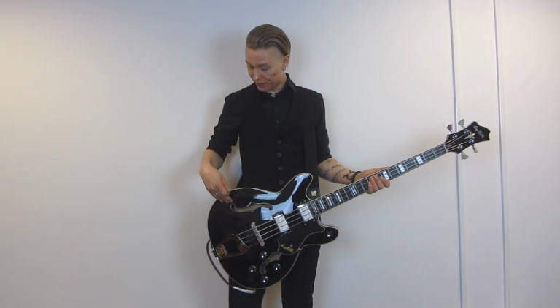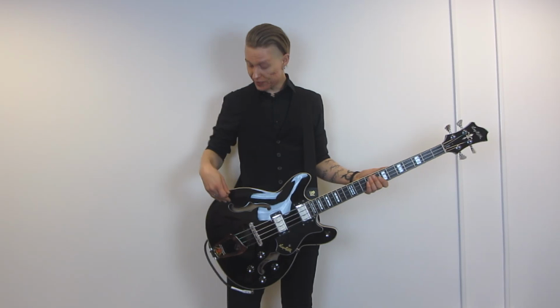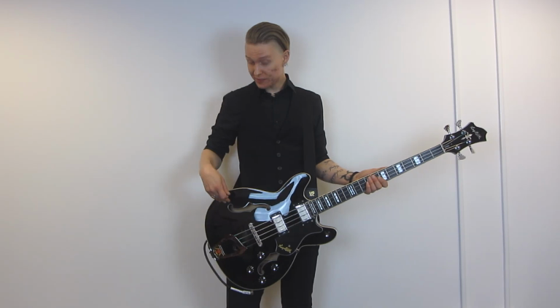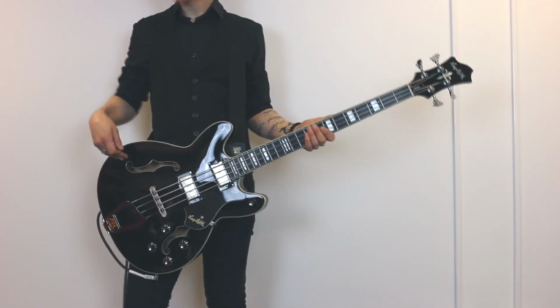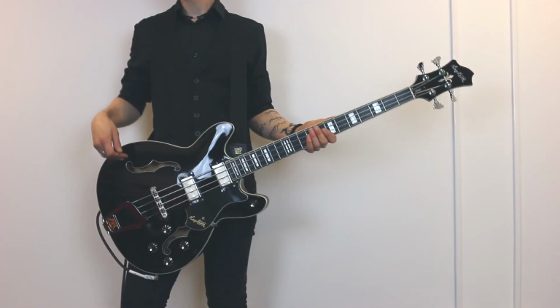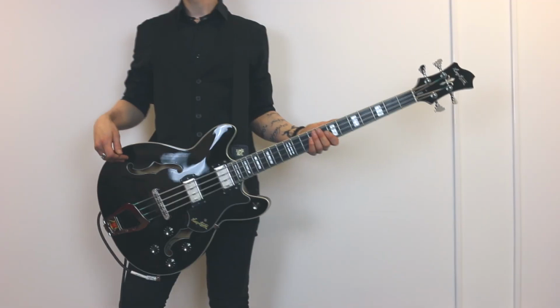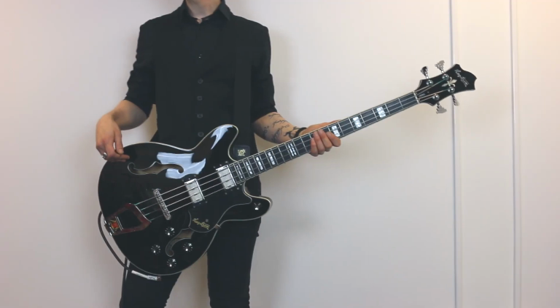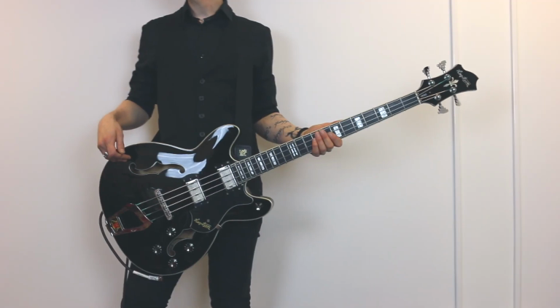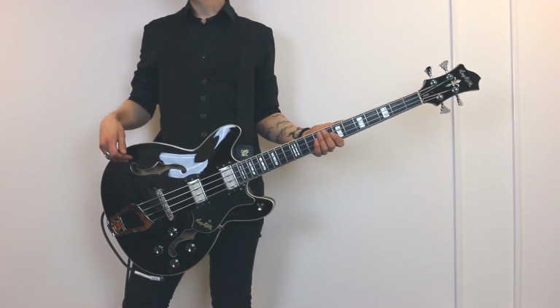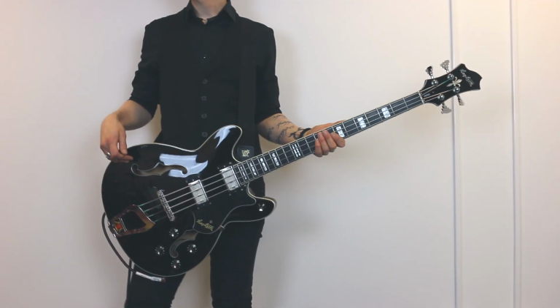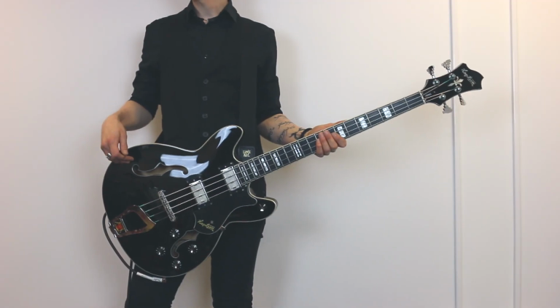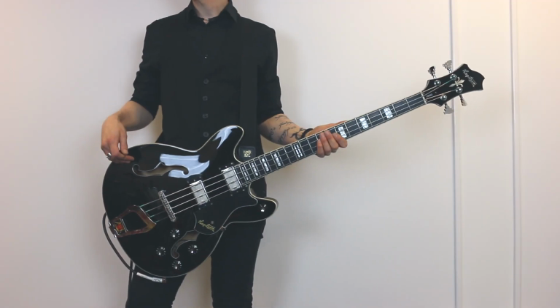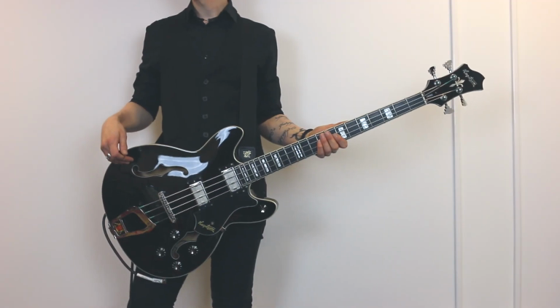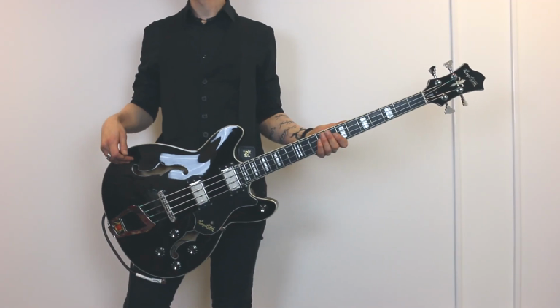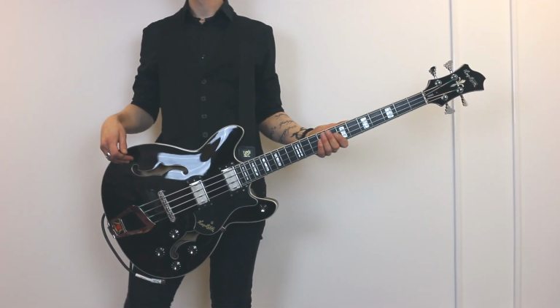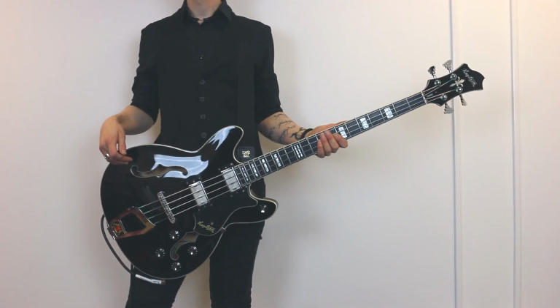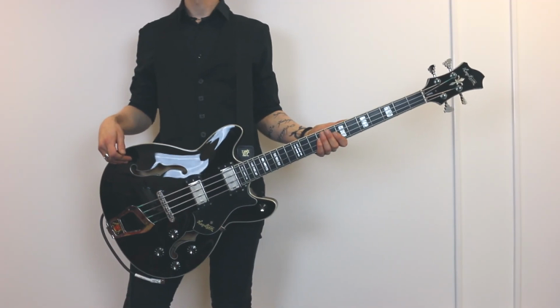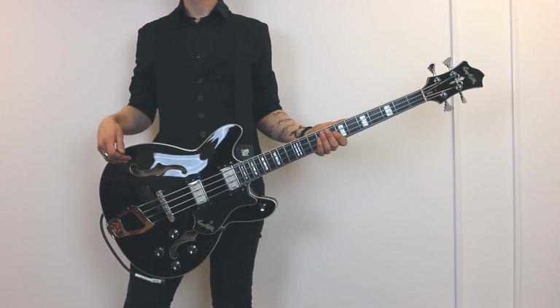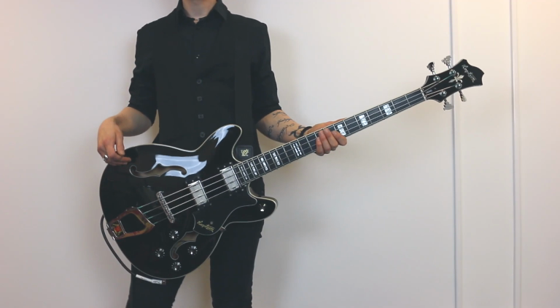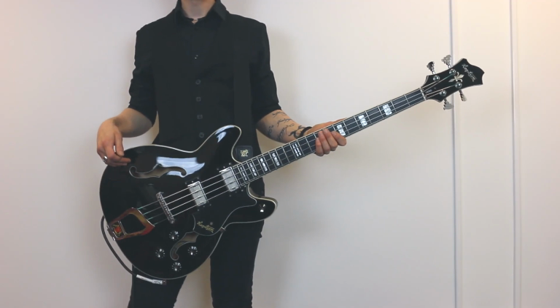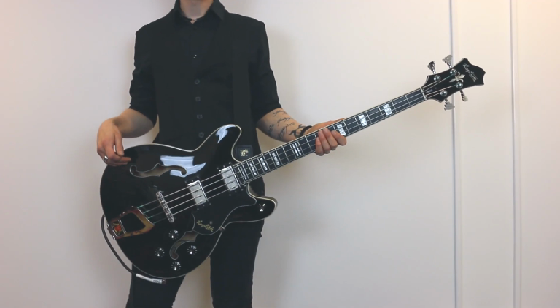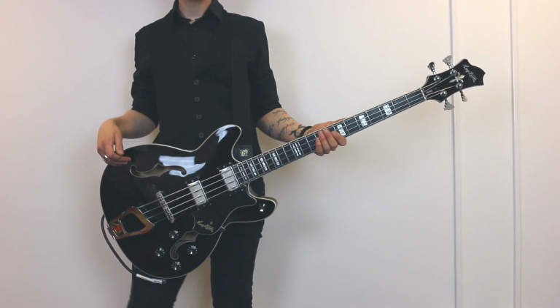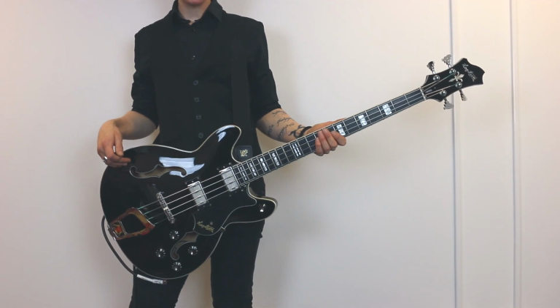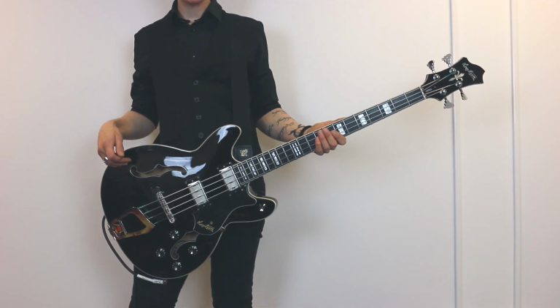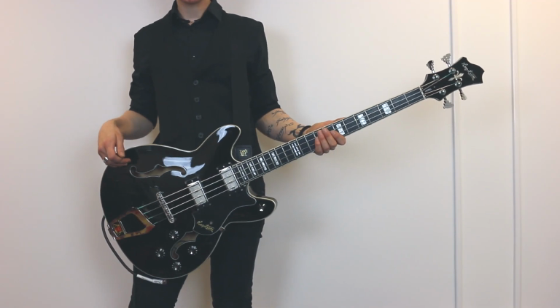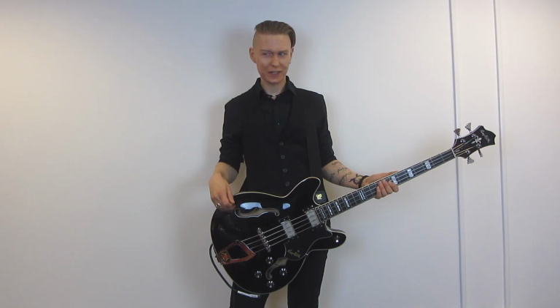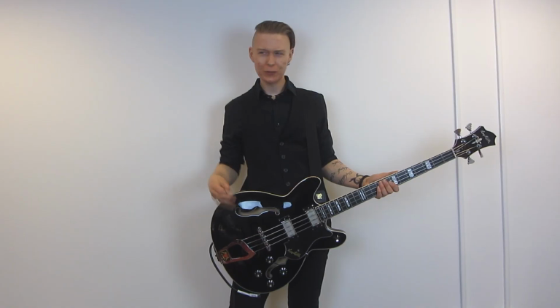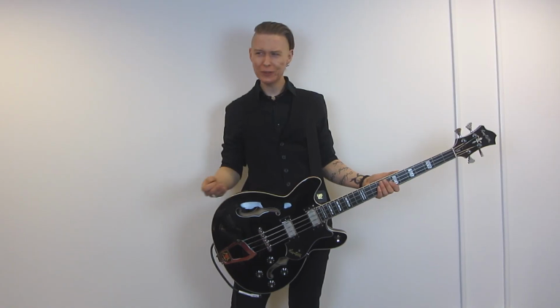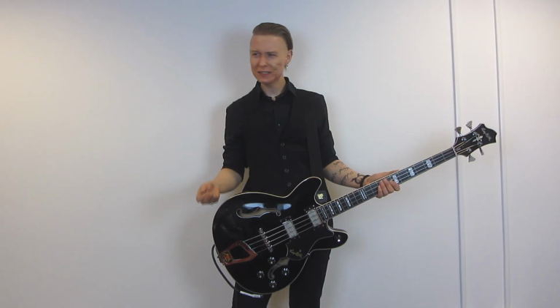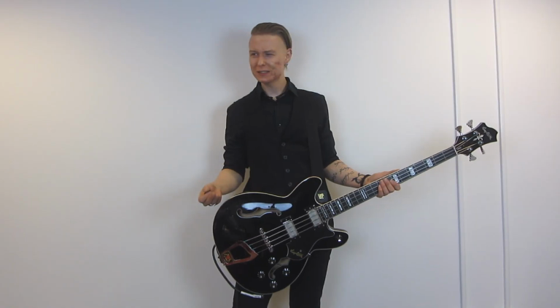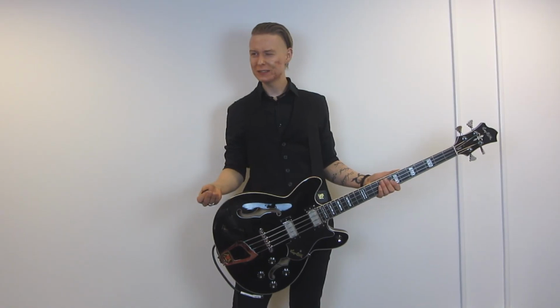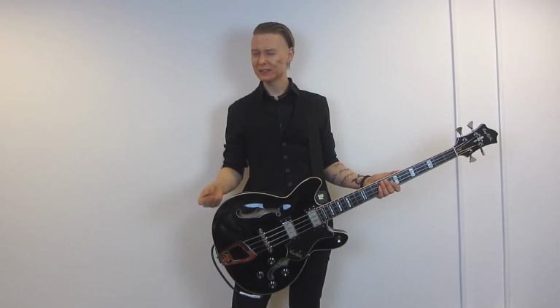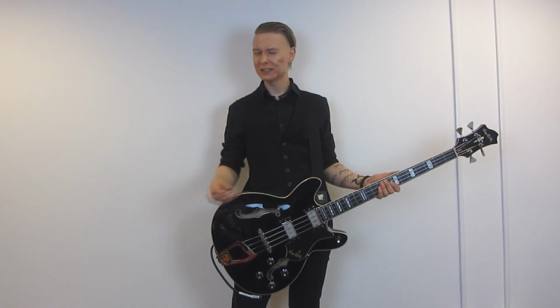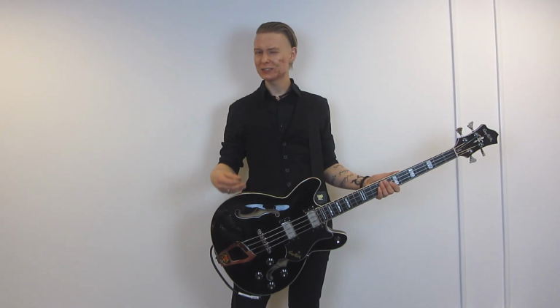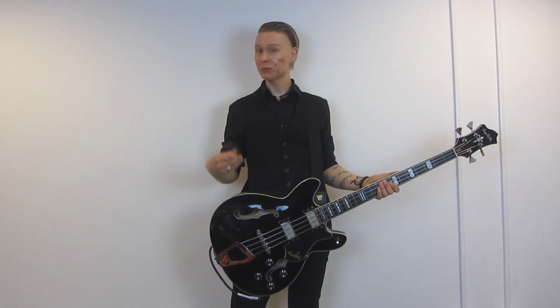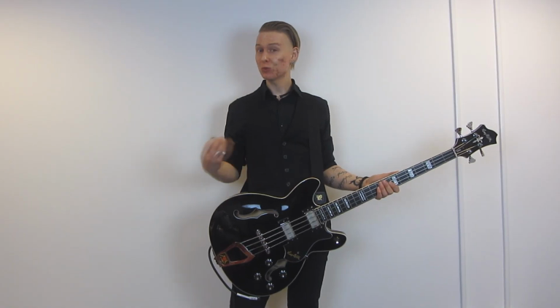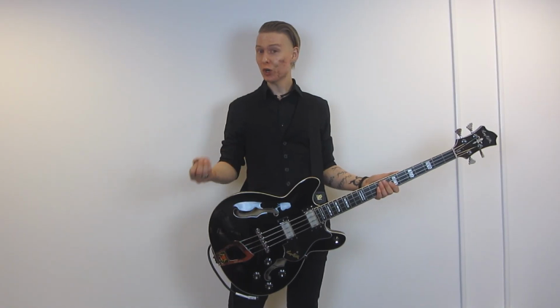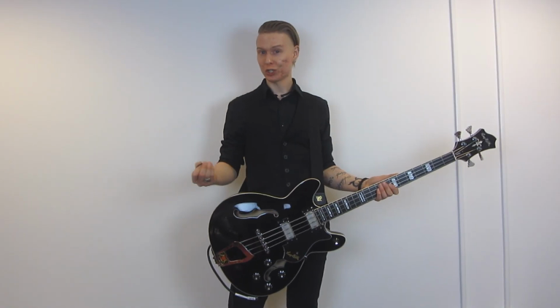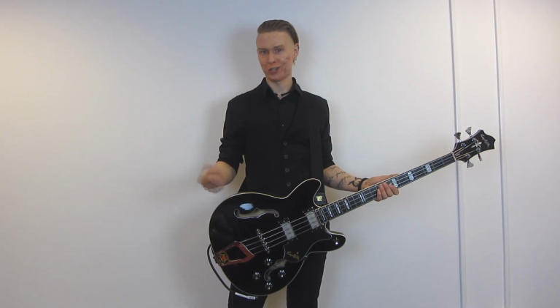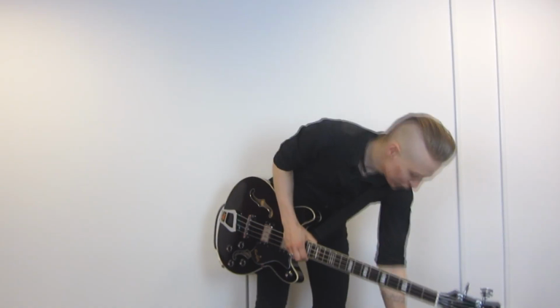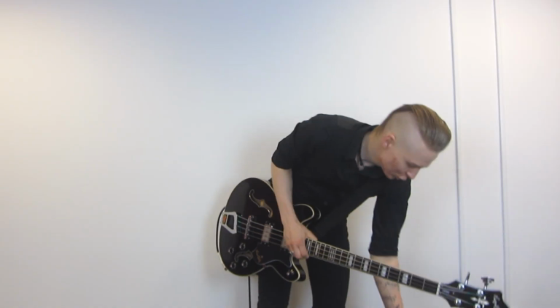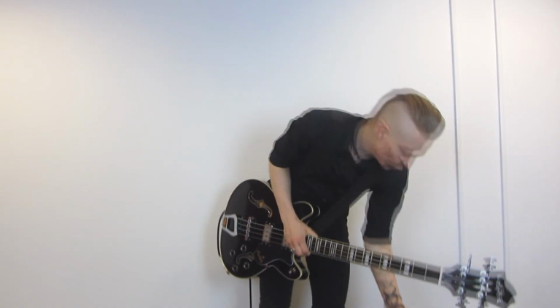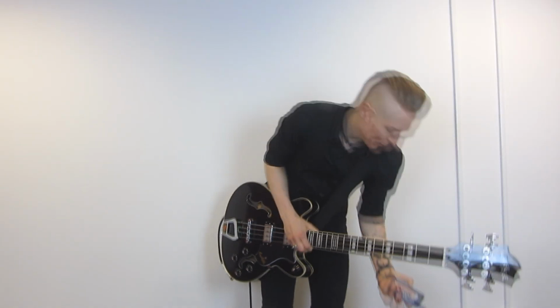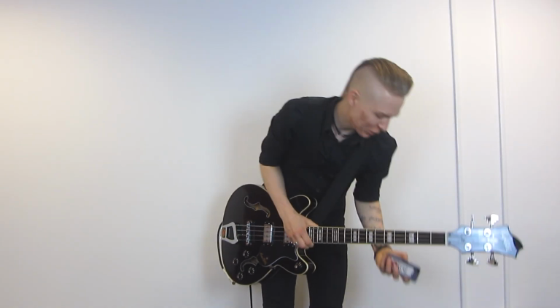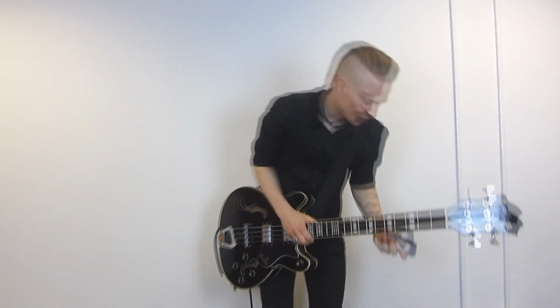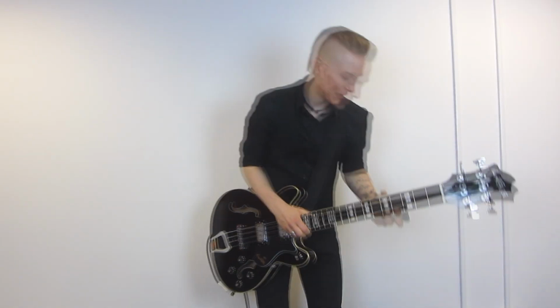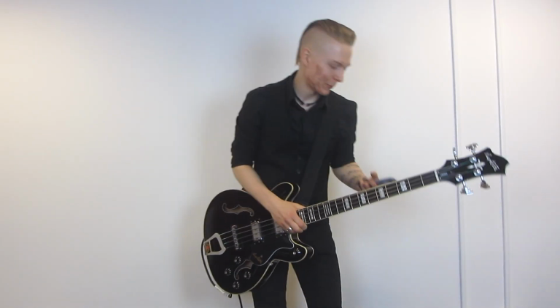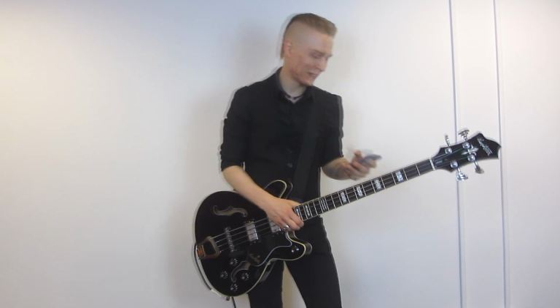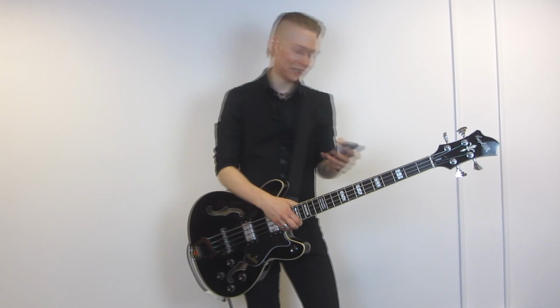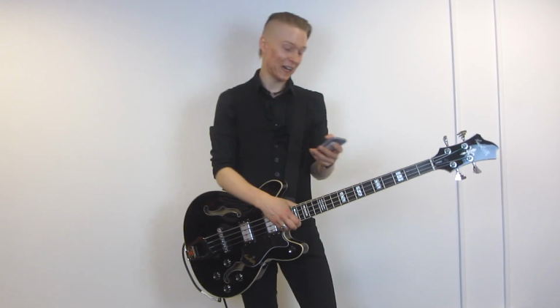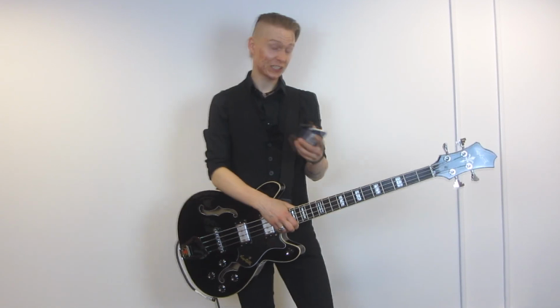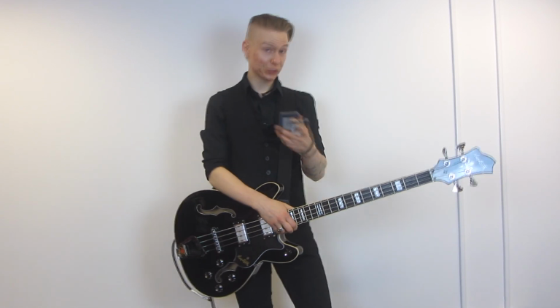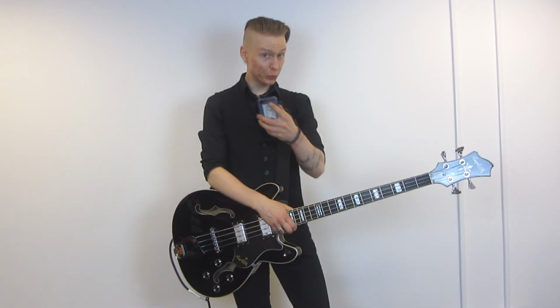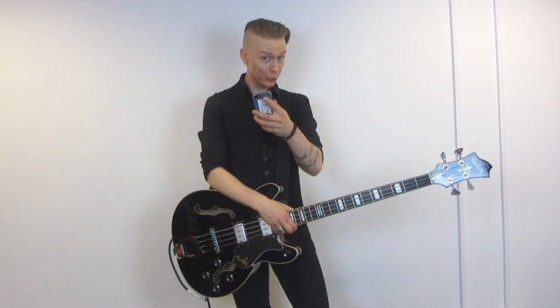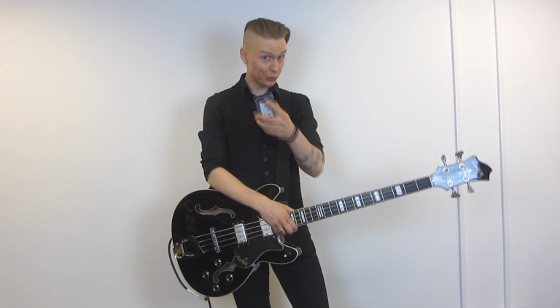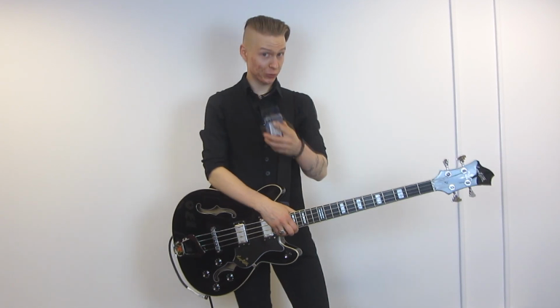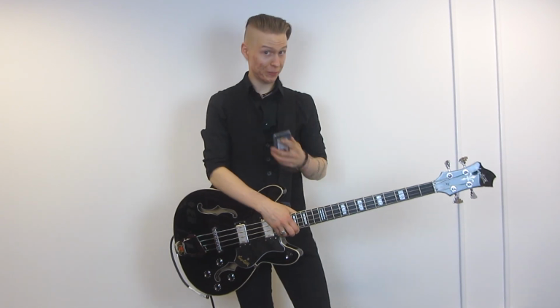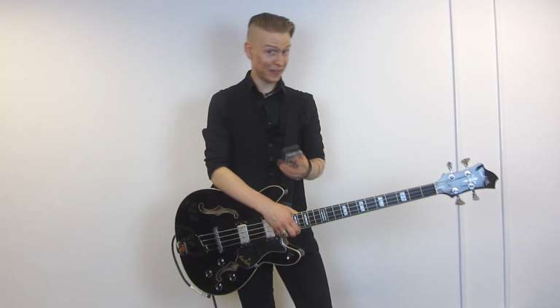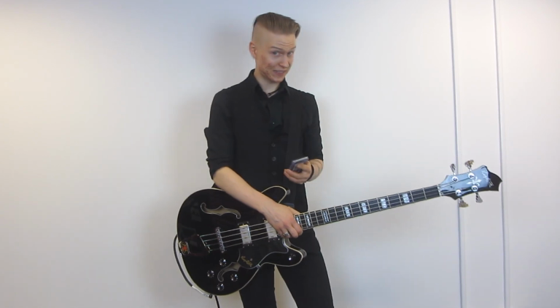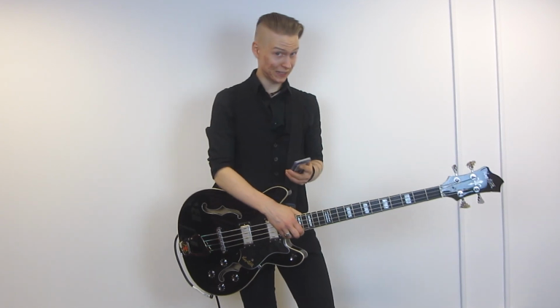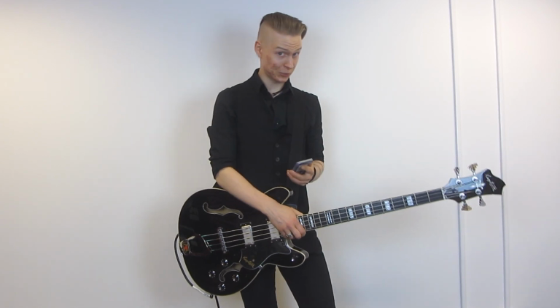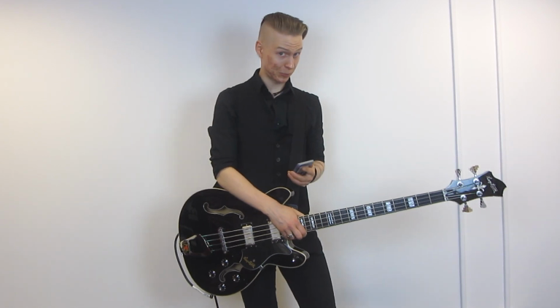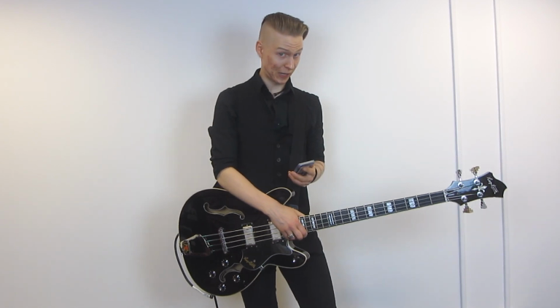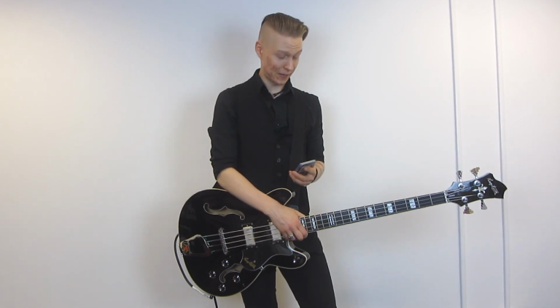This is a newly manufactured Hoxström Viking bass that I recently did some work on. And to demo it a little bit, I asked you for some bass lines to play.